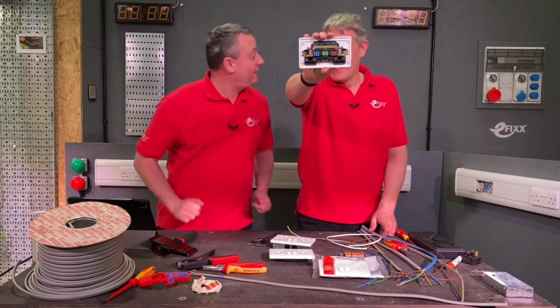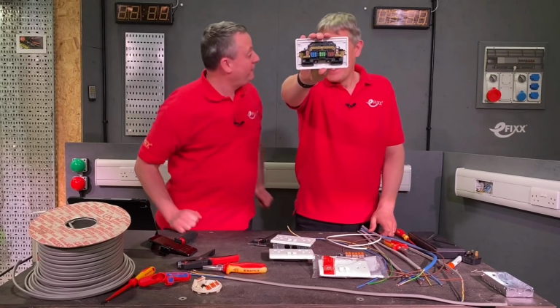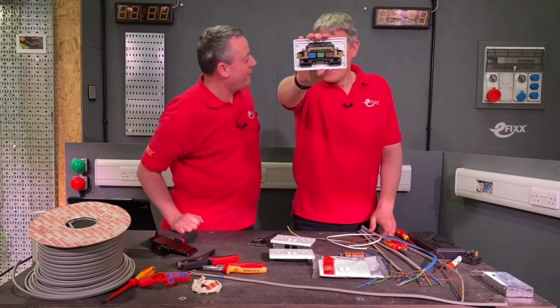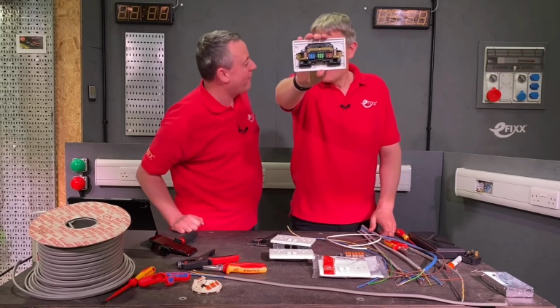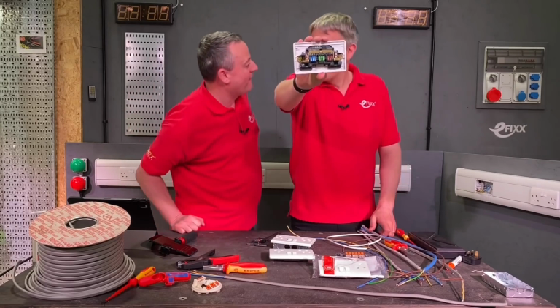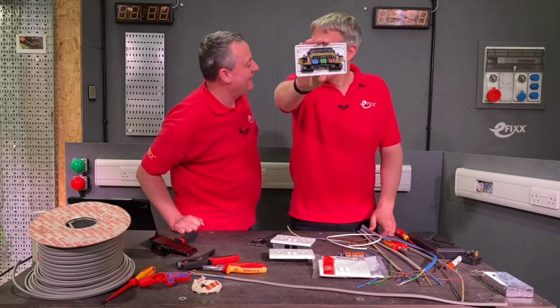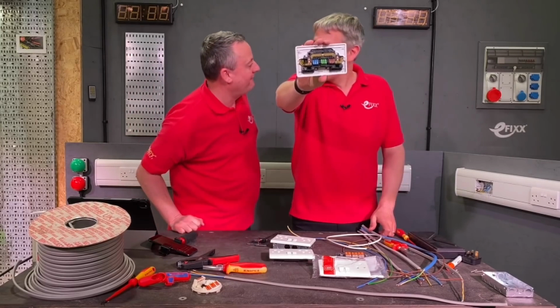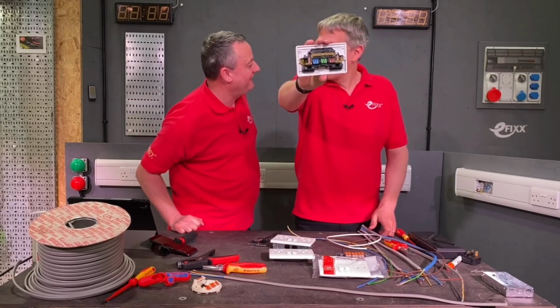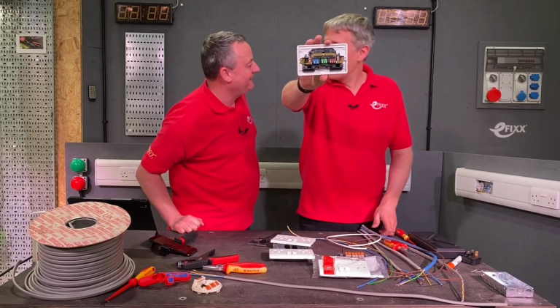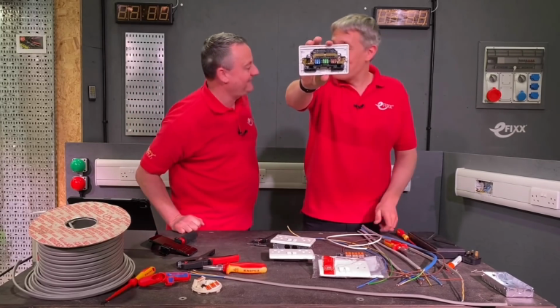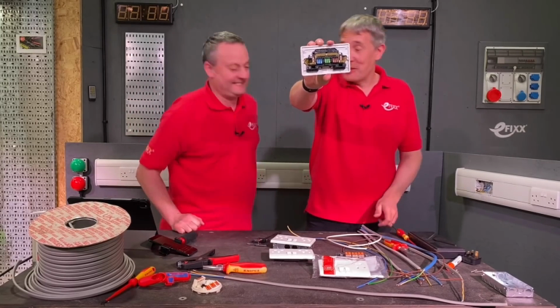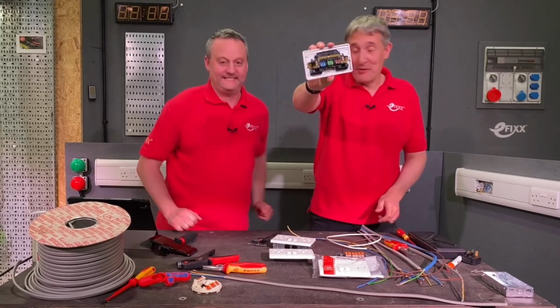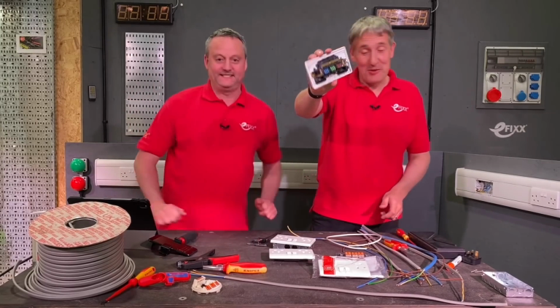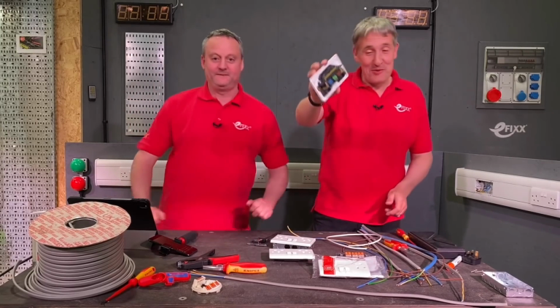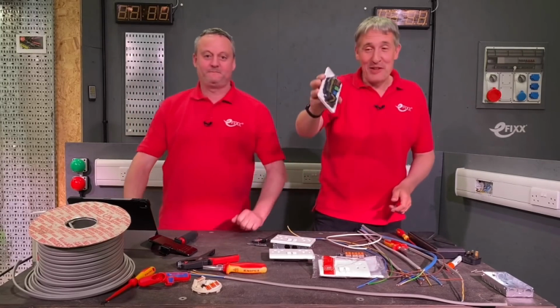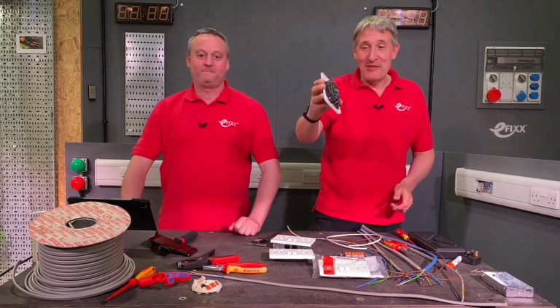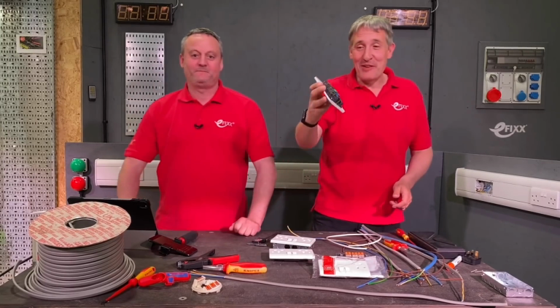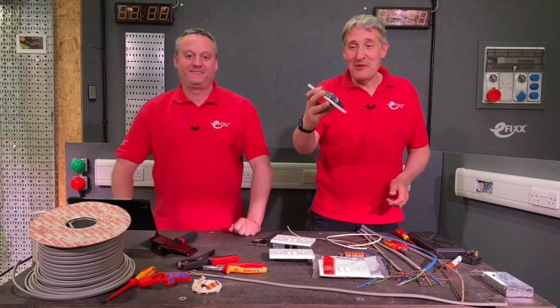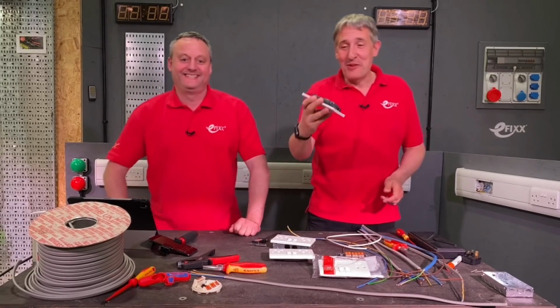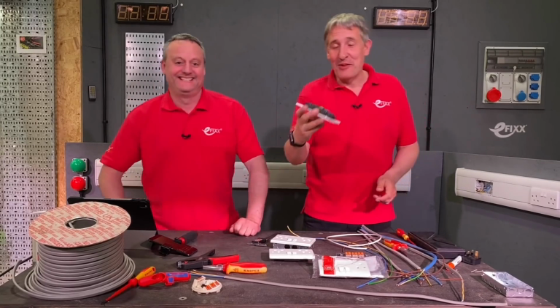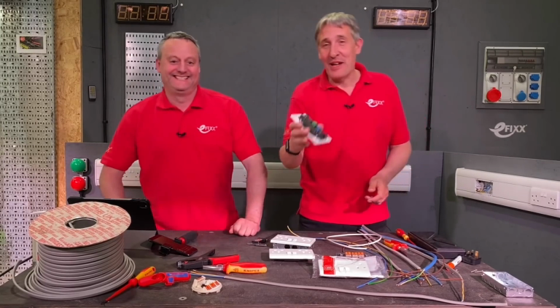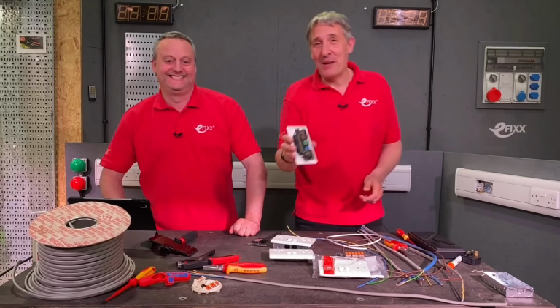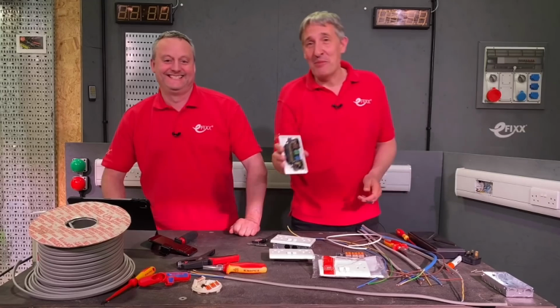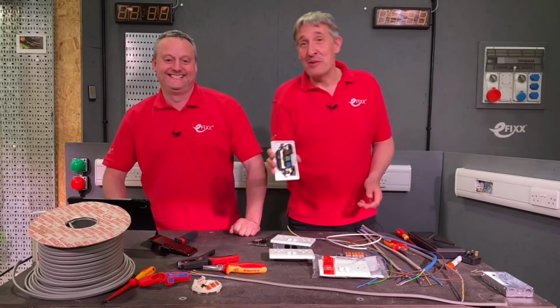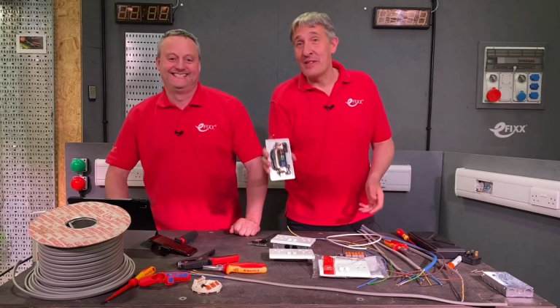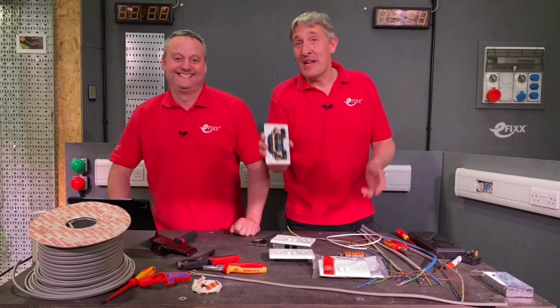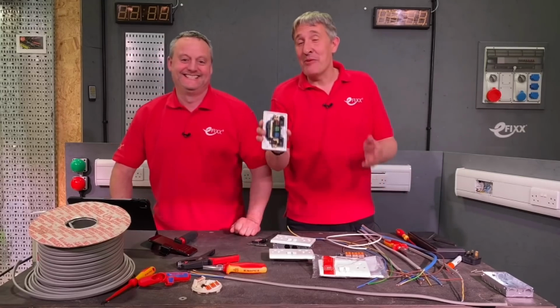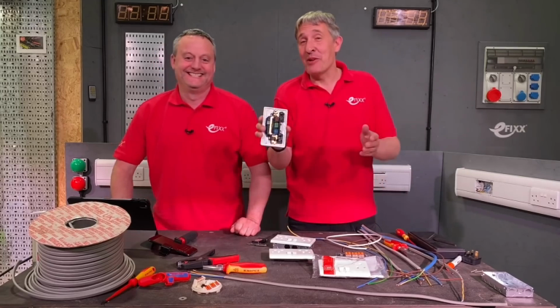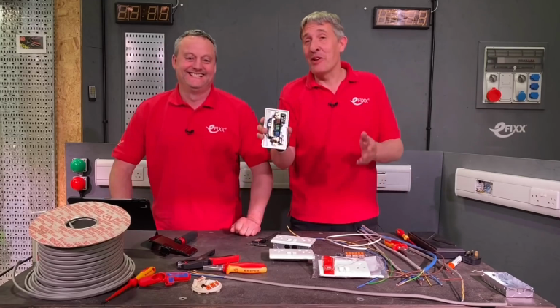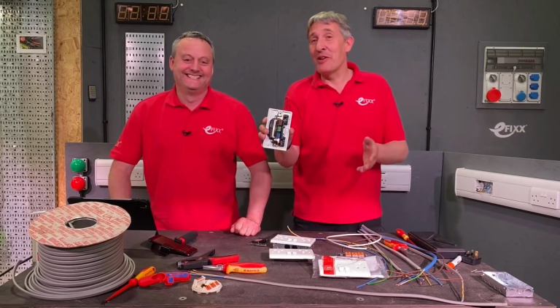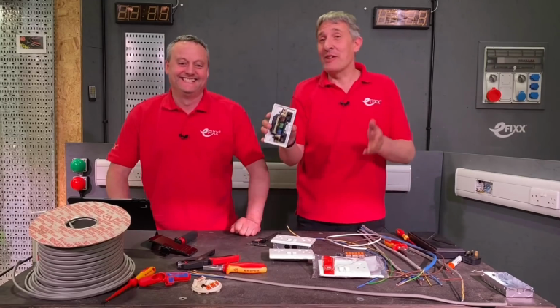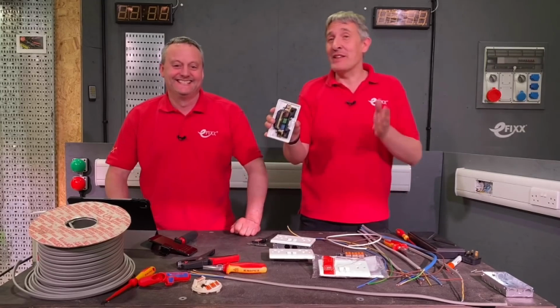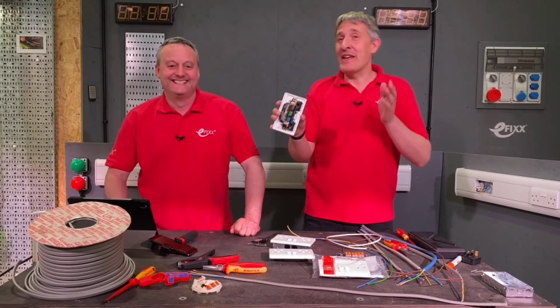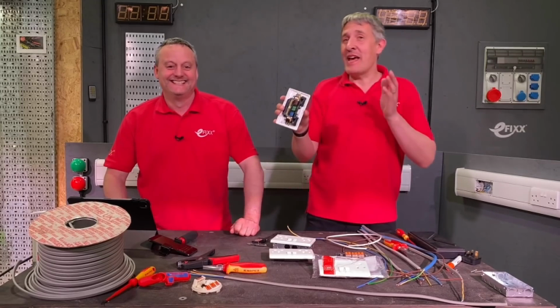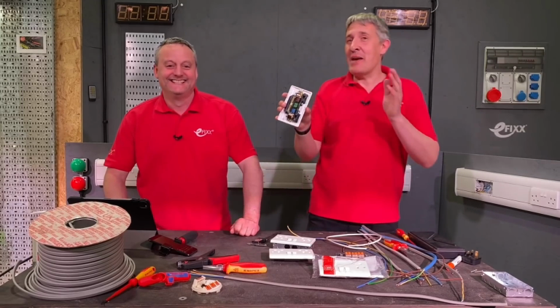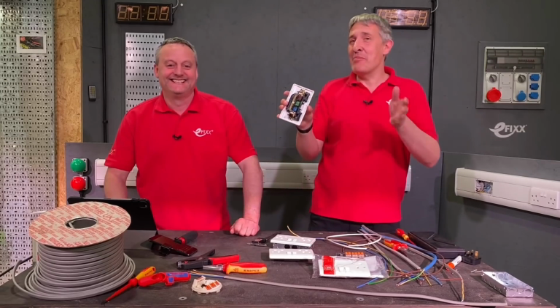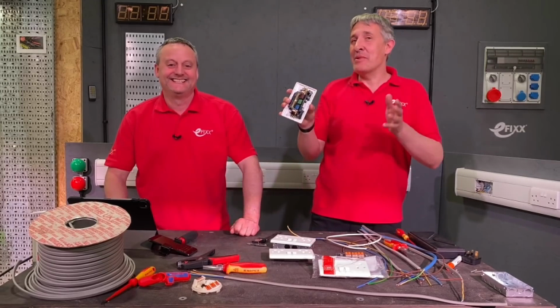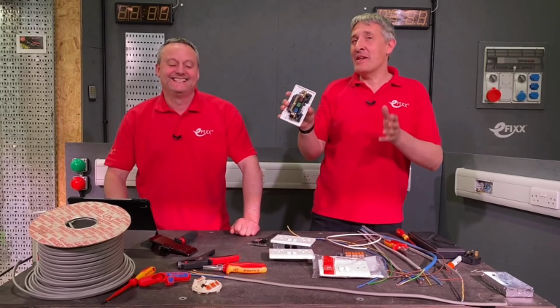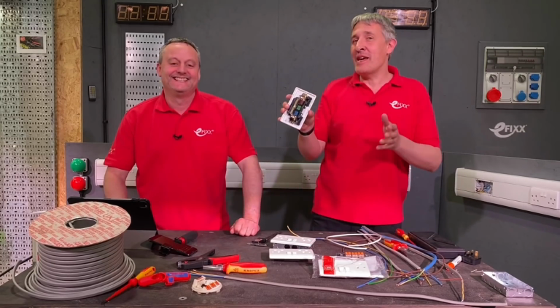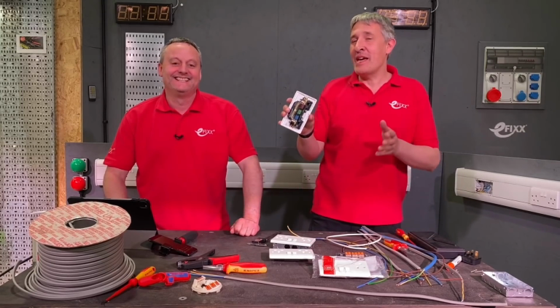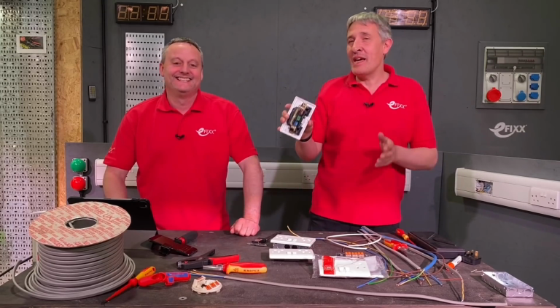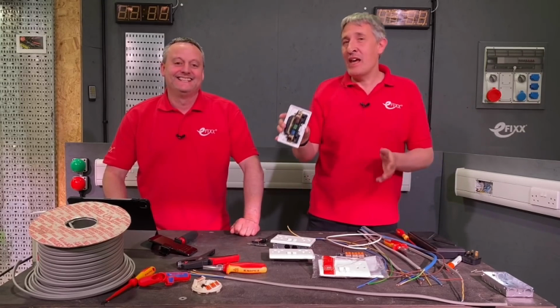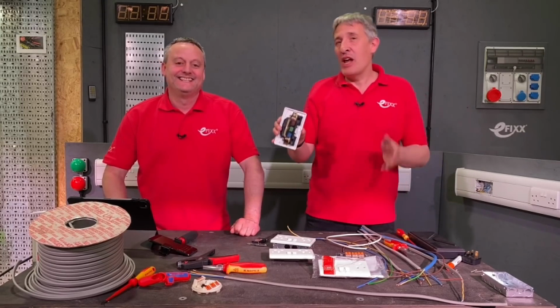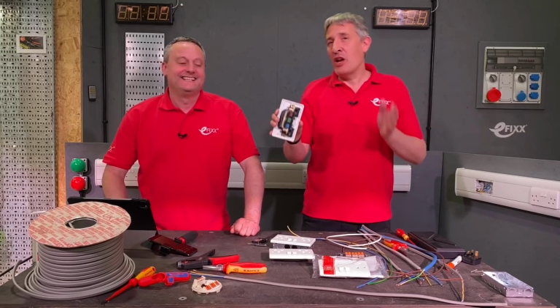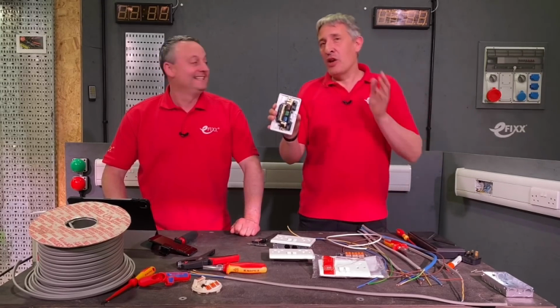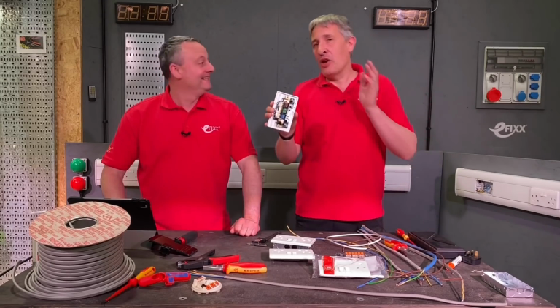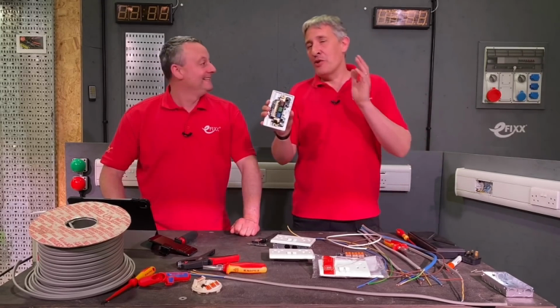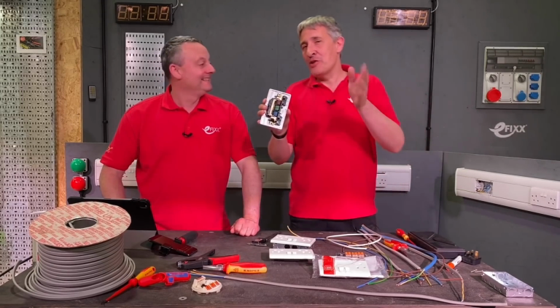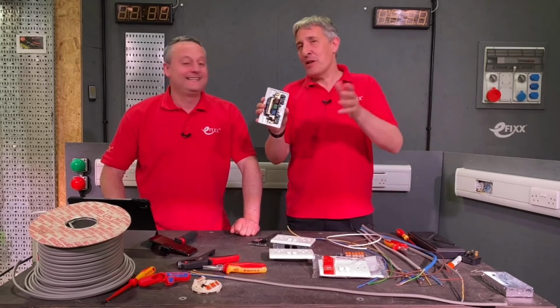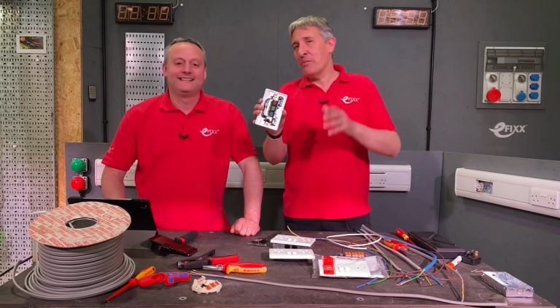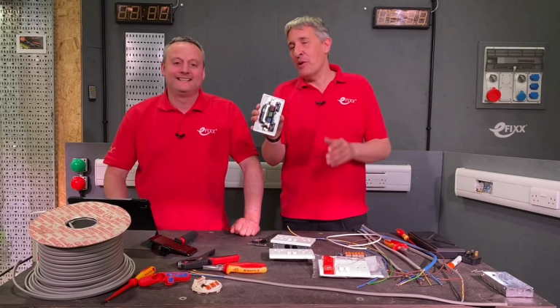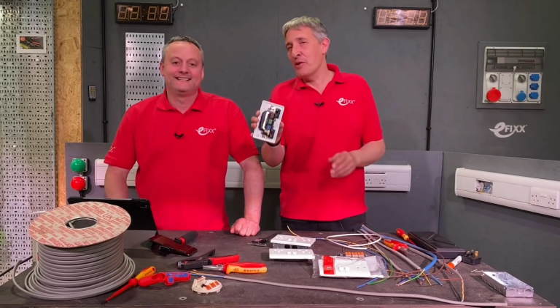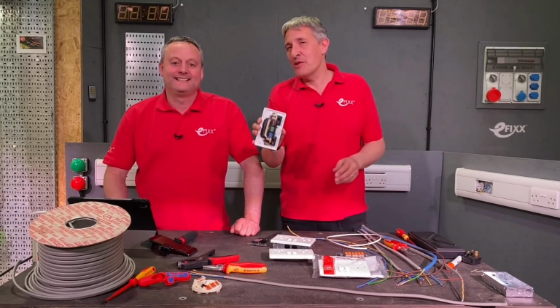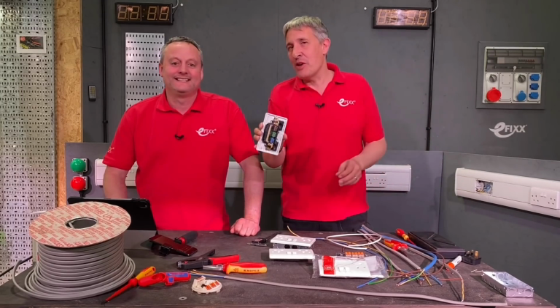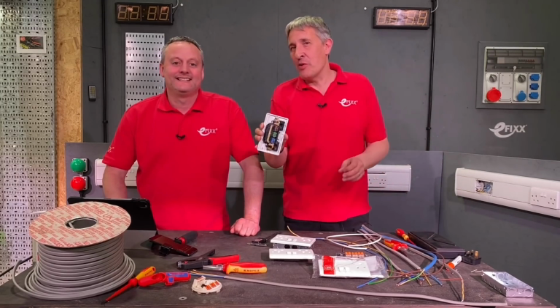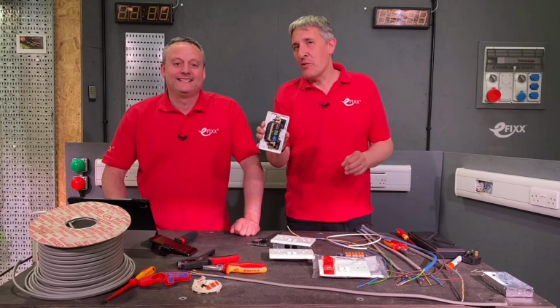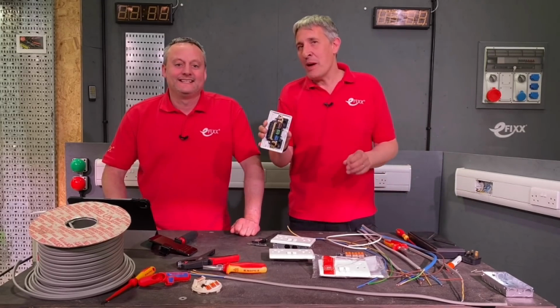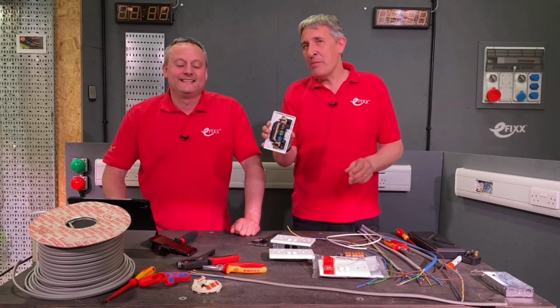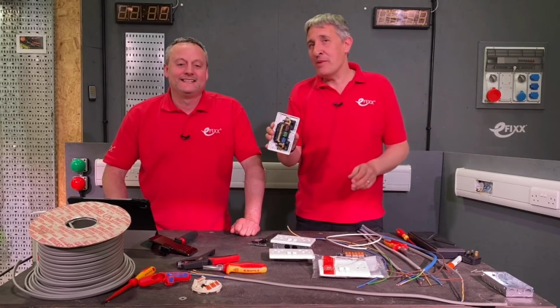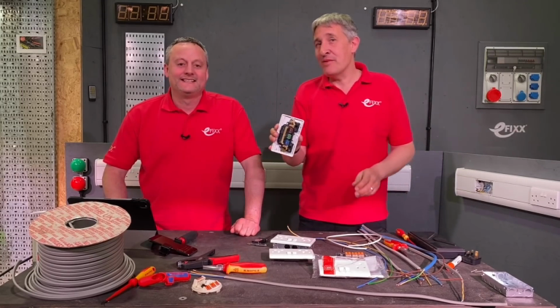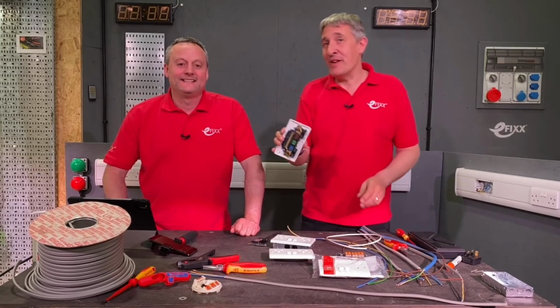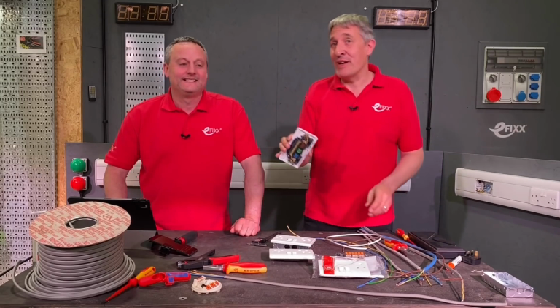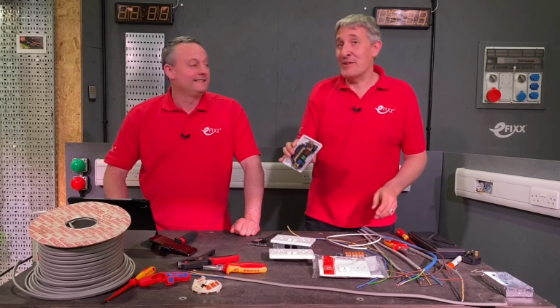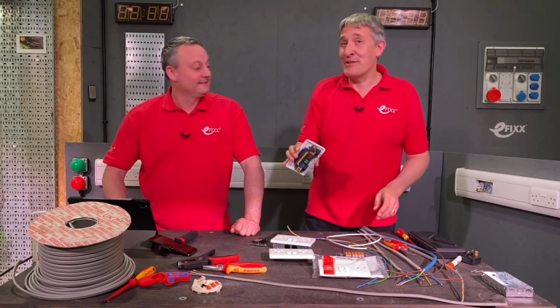You all ready for this? Well, I wasn't ready for you doing that, but today we're going to look at the MK Logic Plus RapidFix.